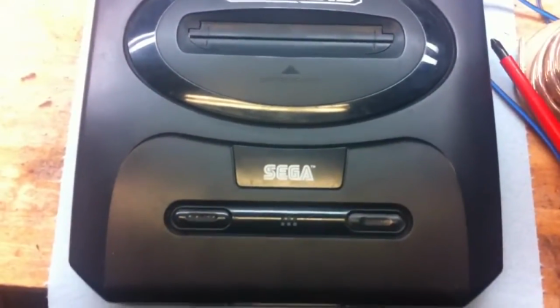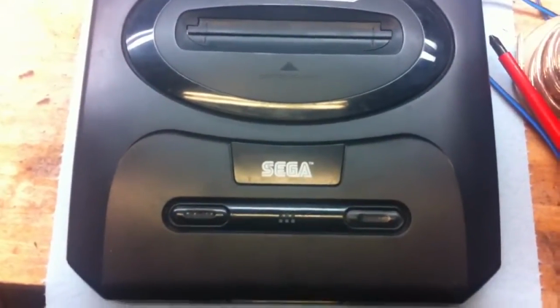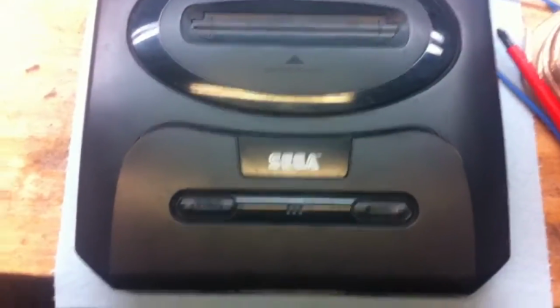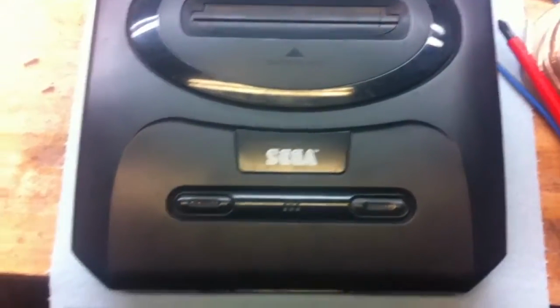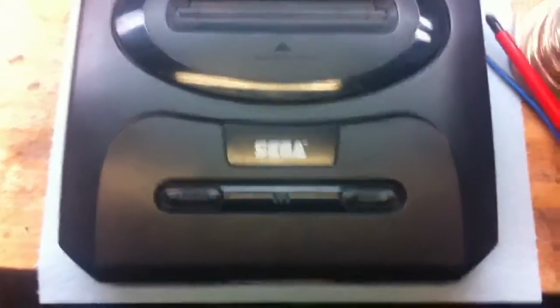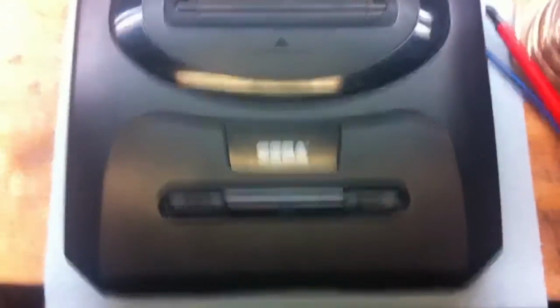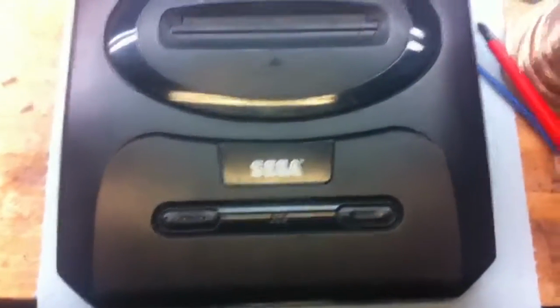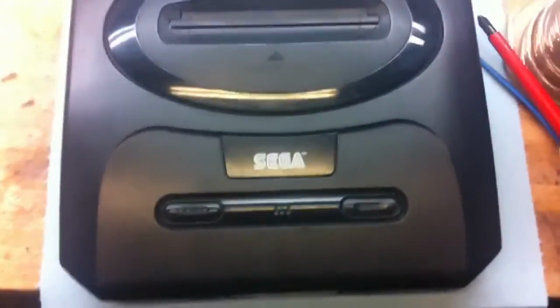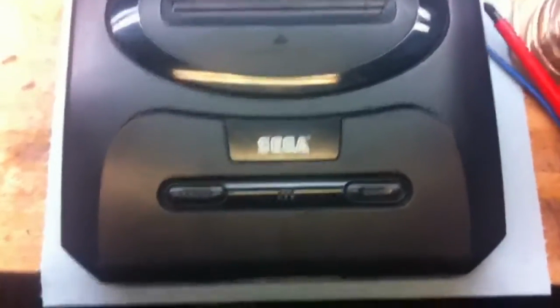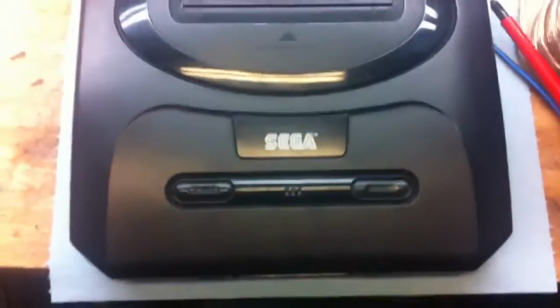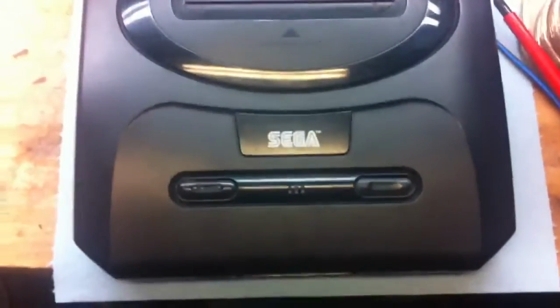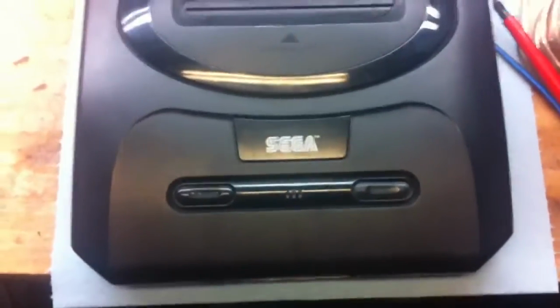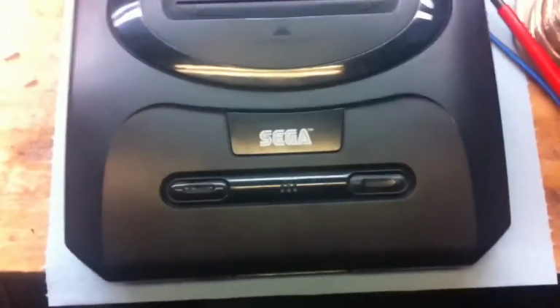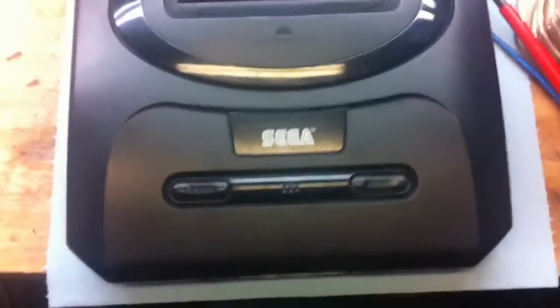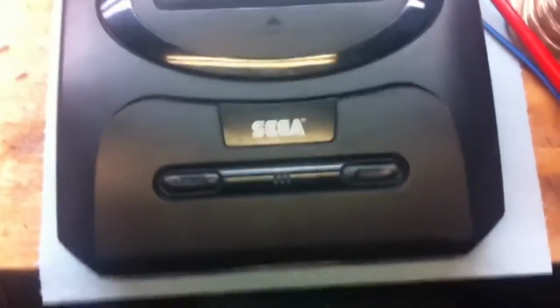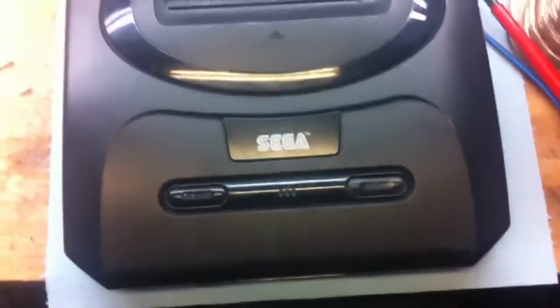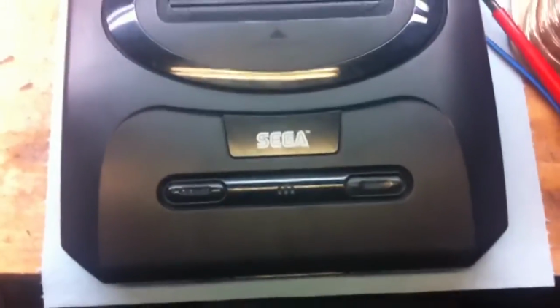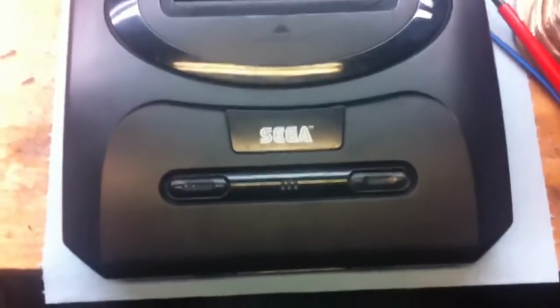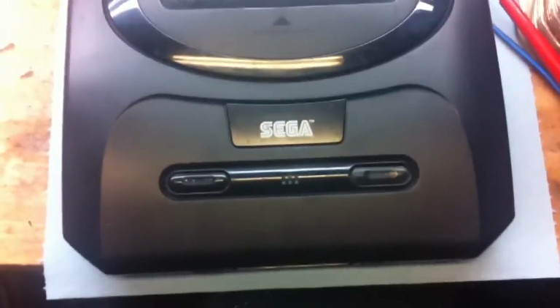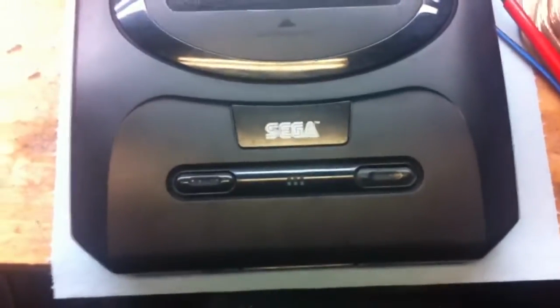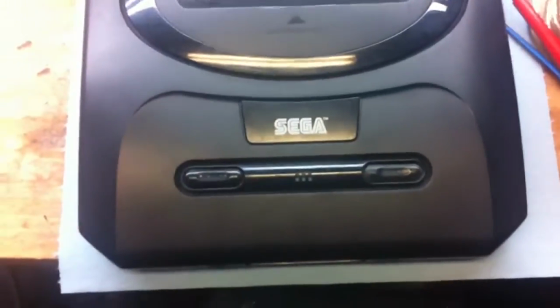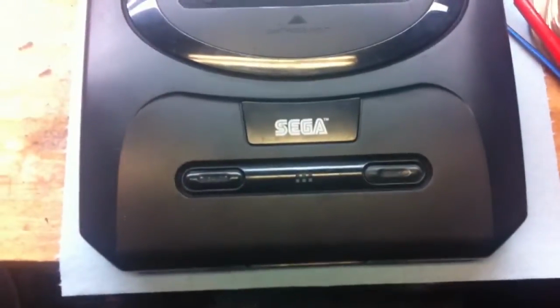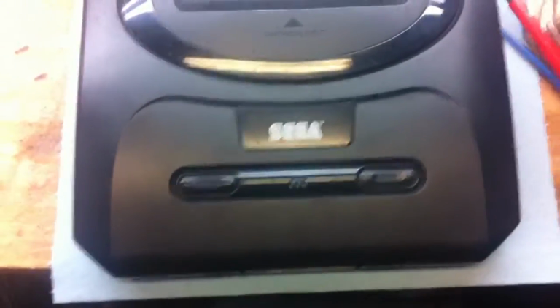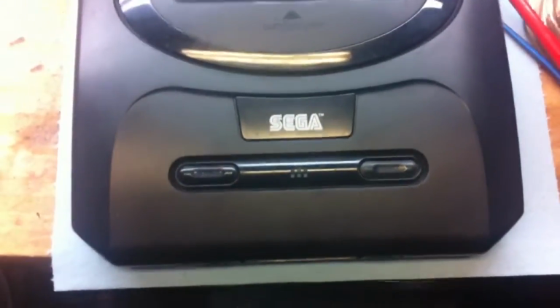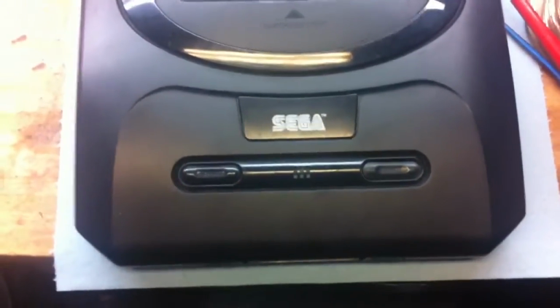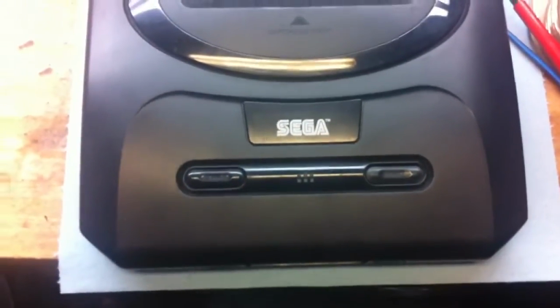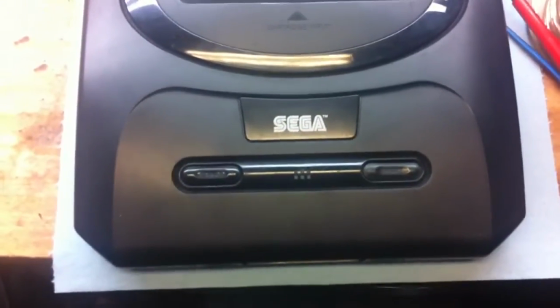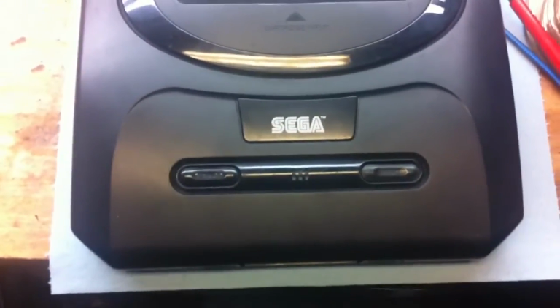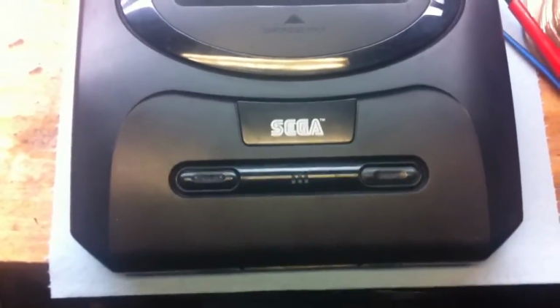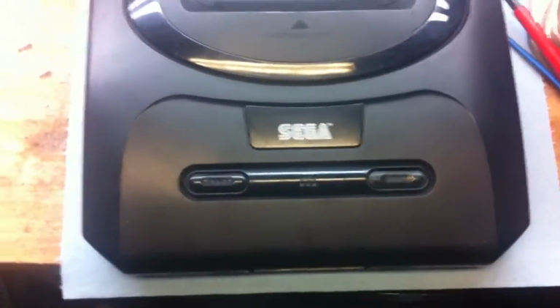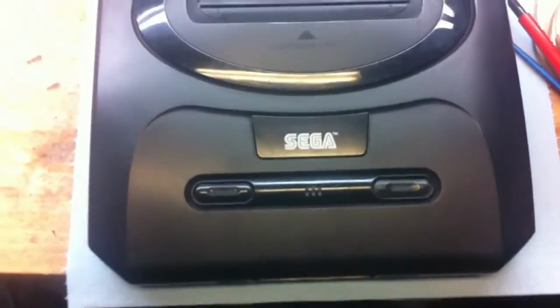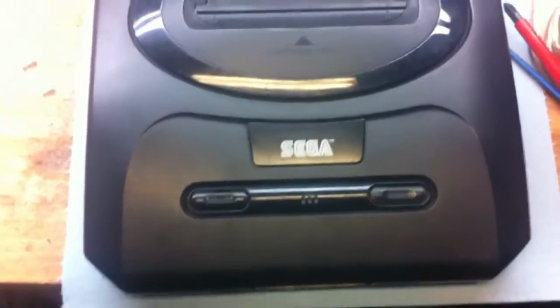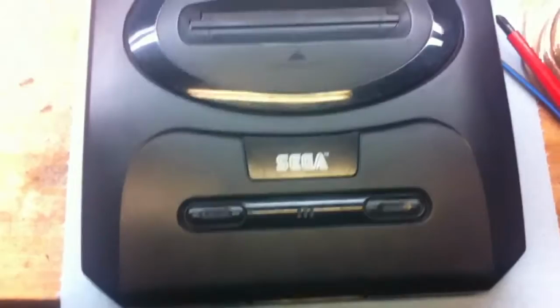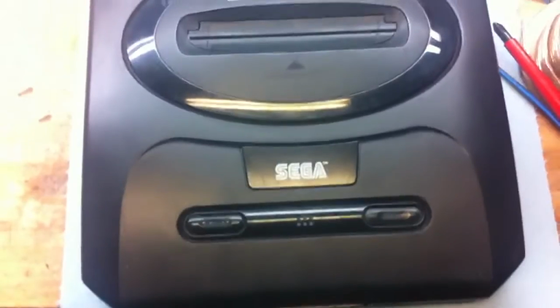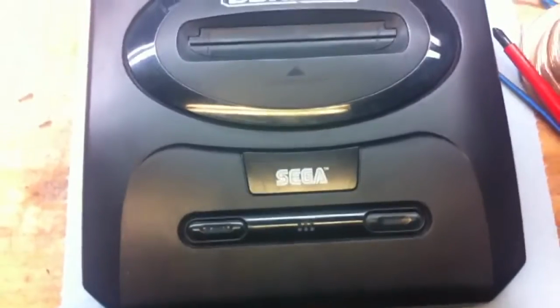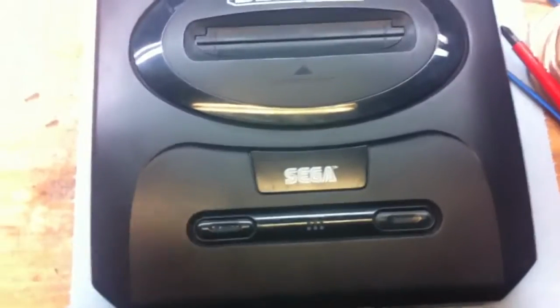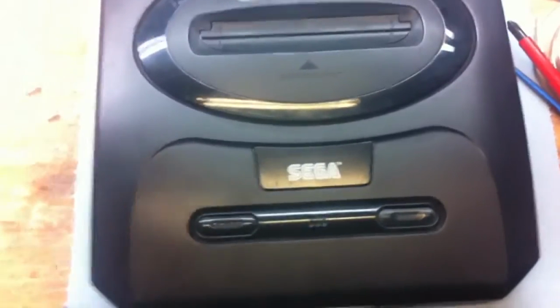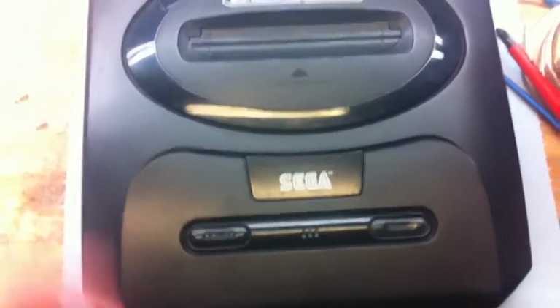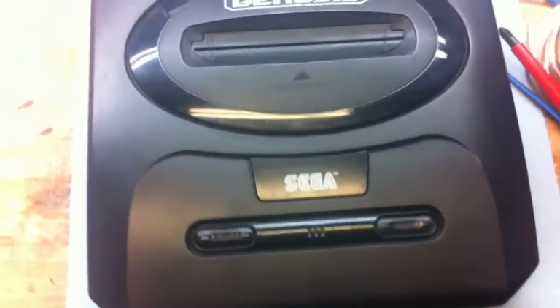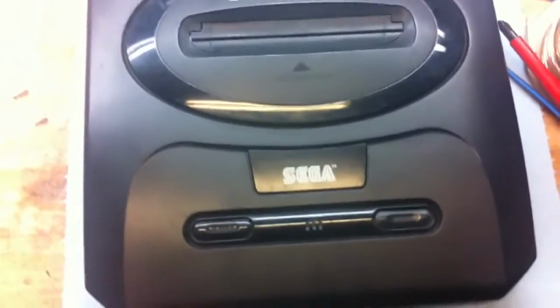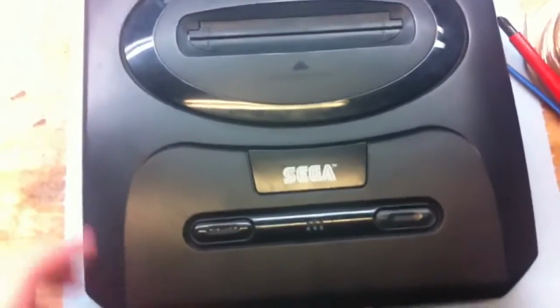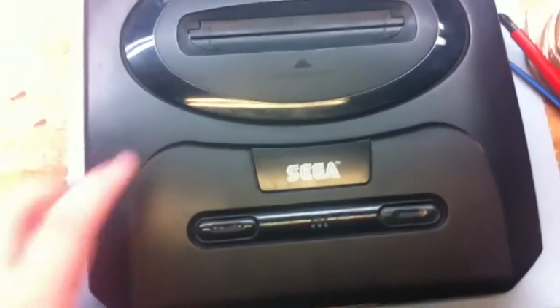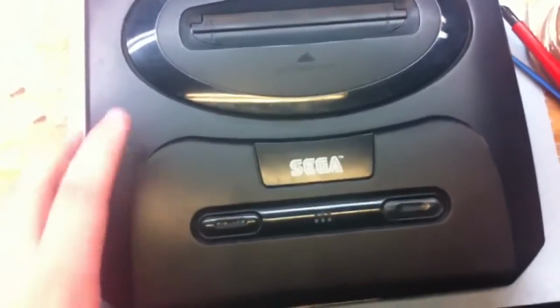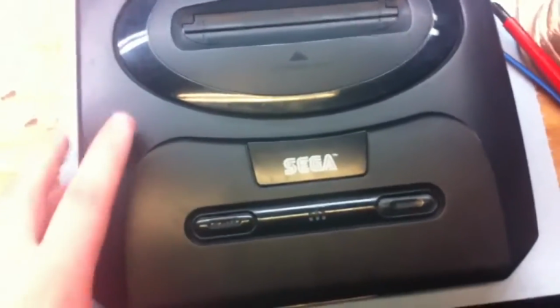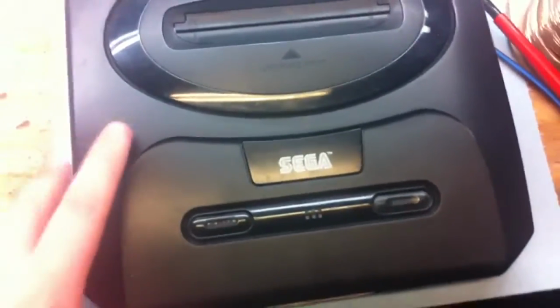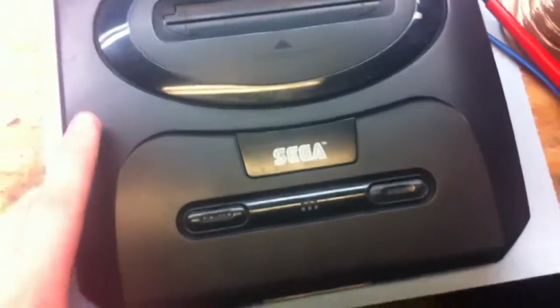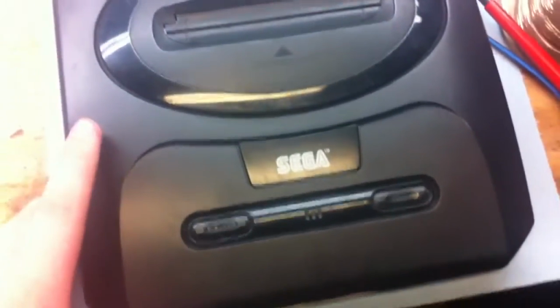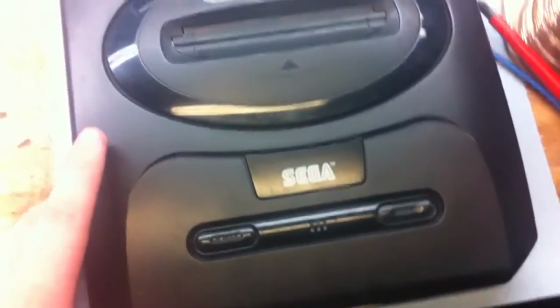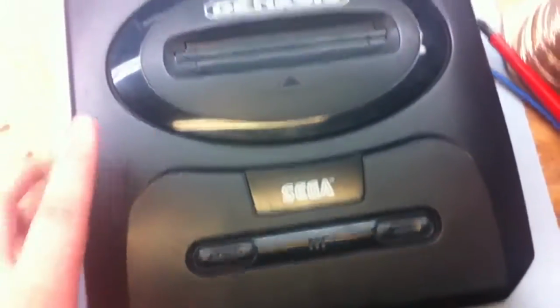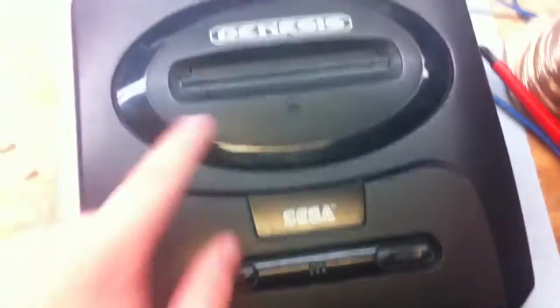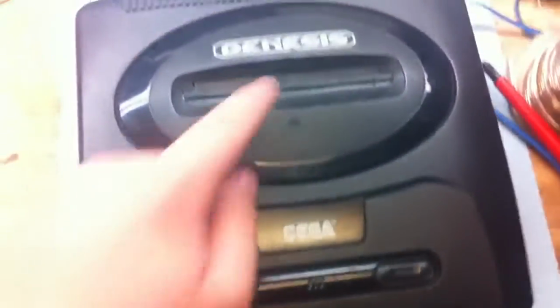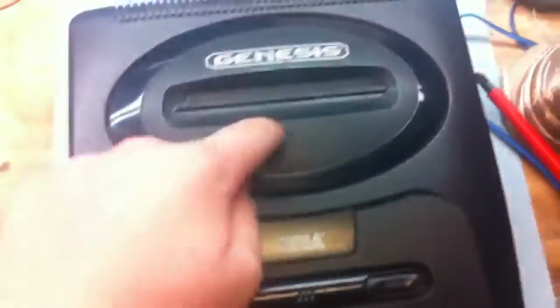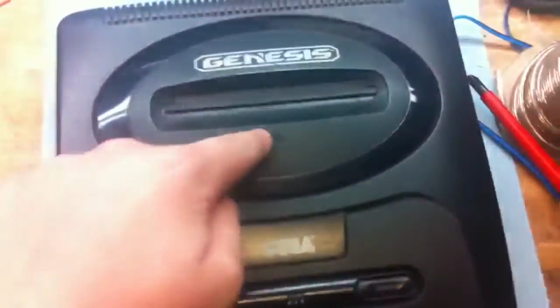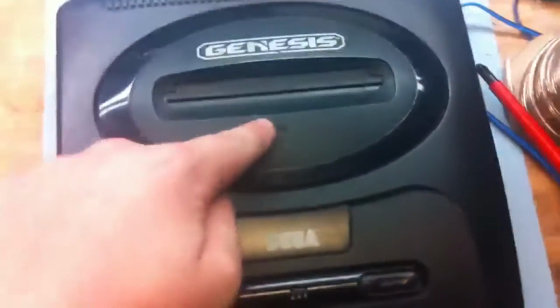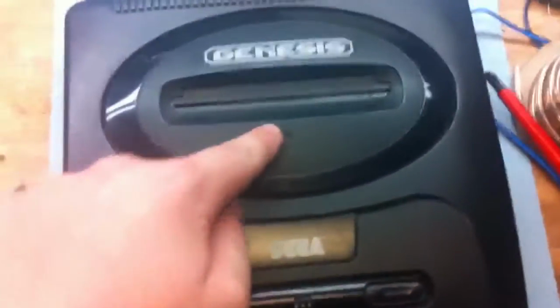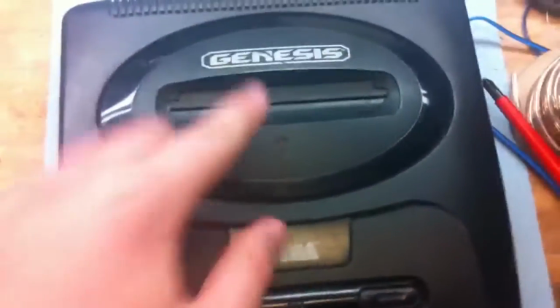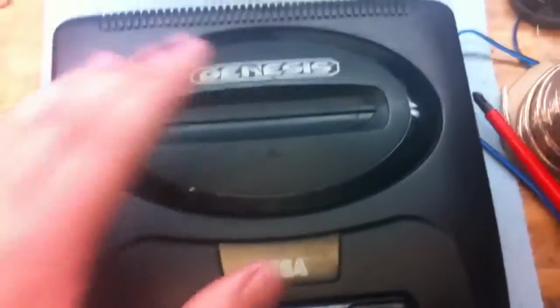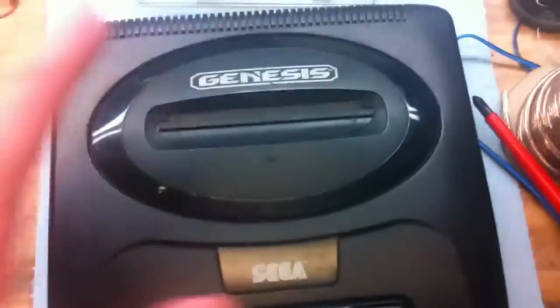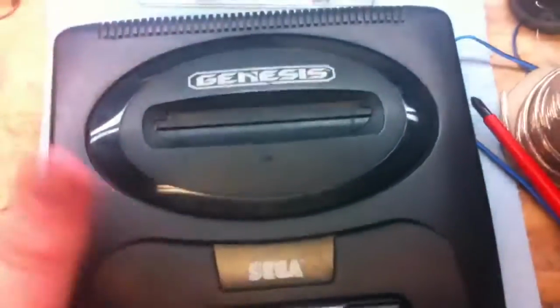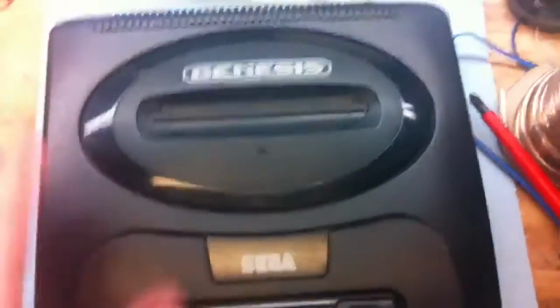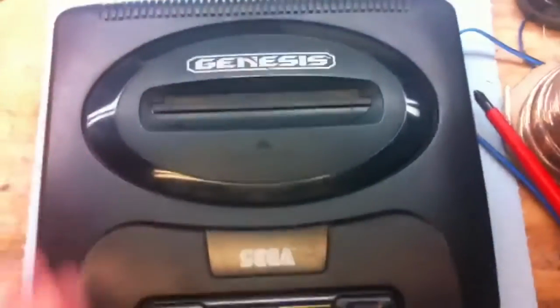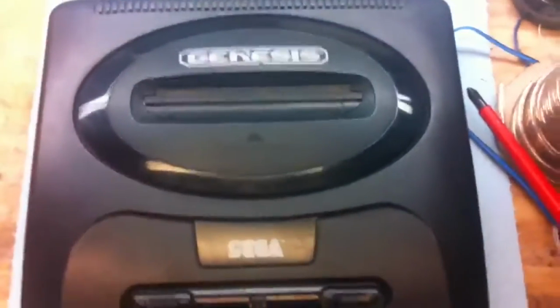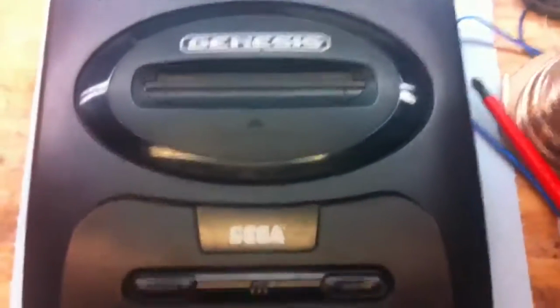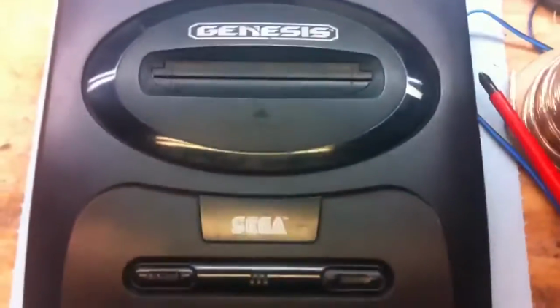This is part one of a three-part series on how to AV mod your Model 2 Sega Genesis.